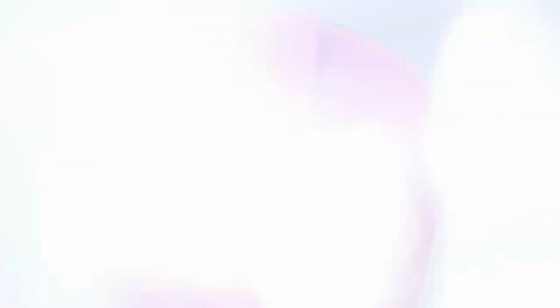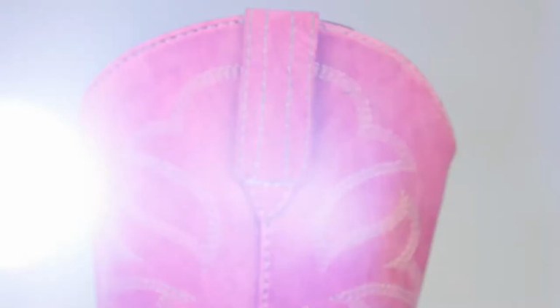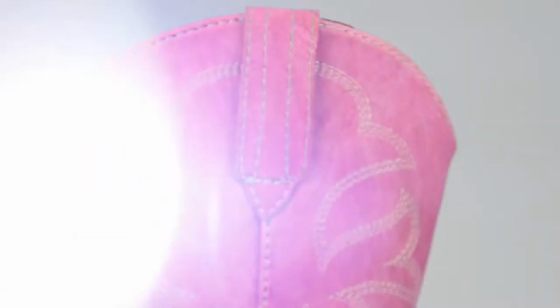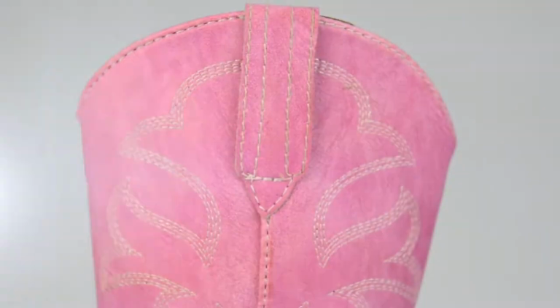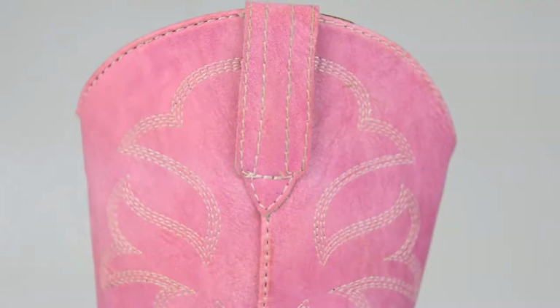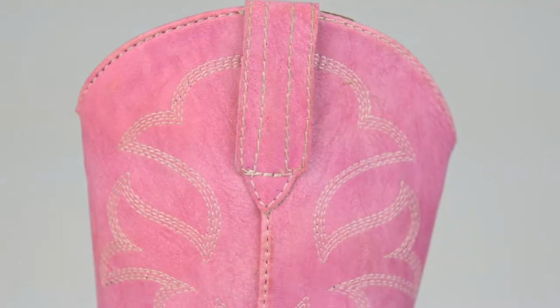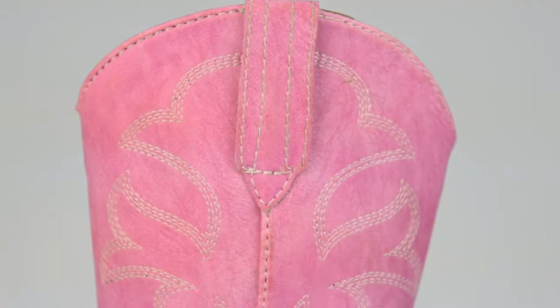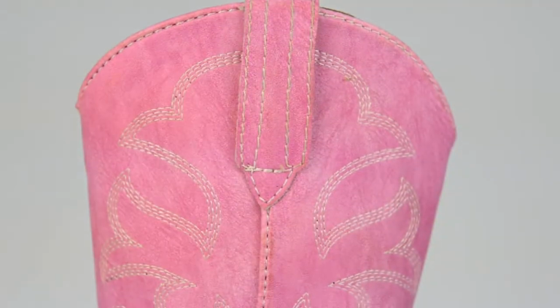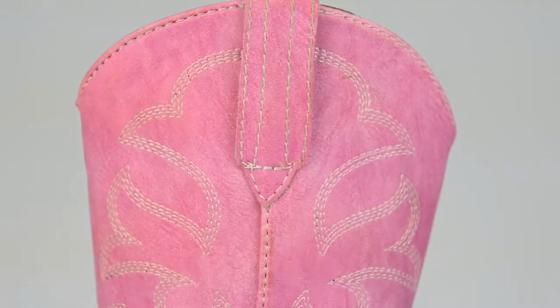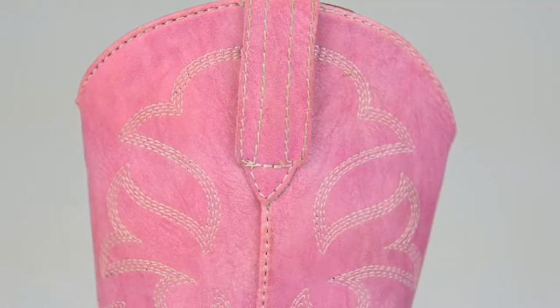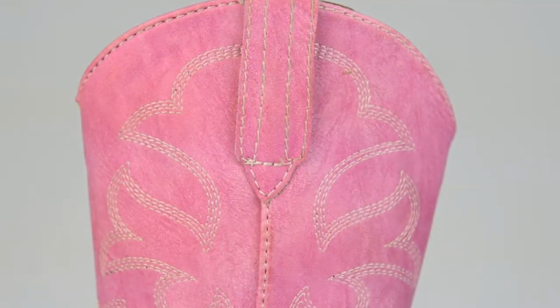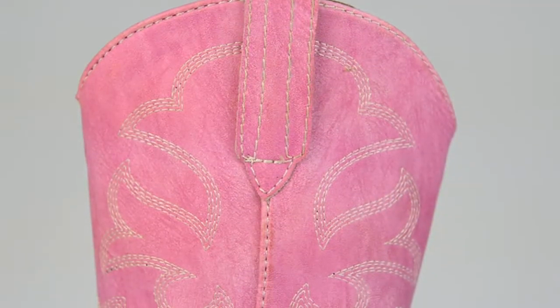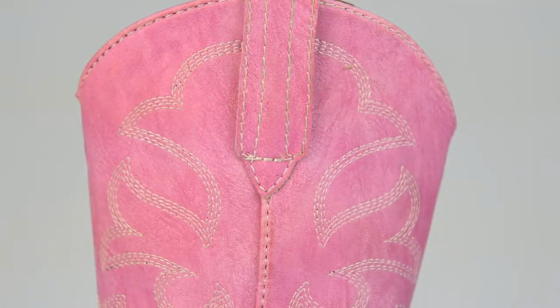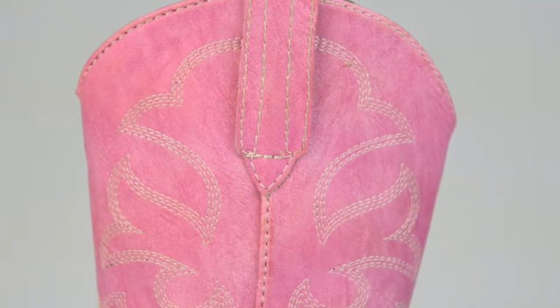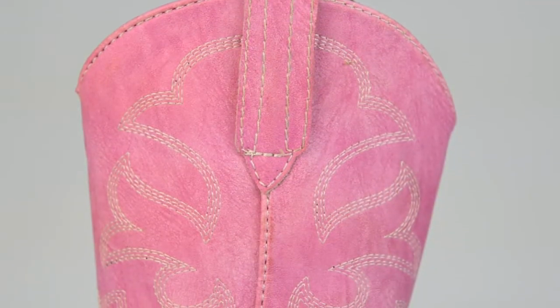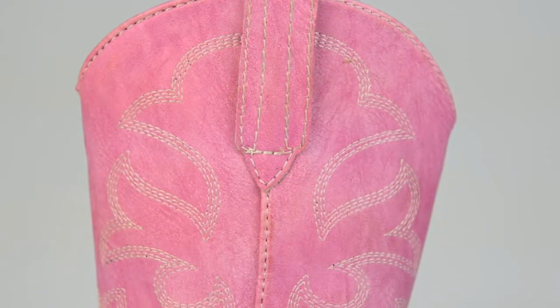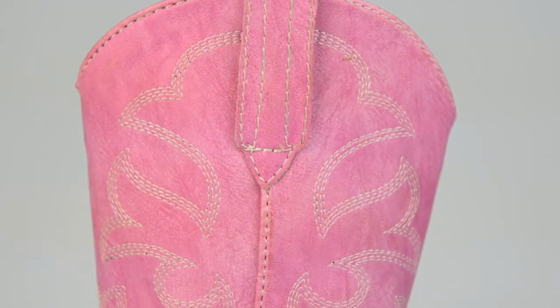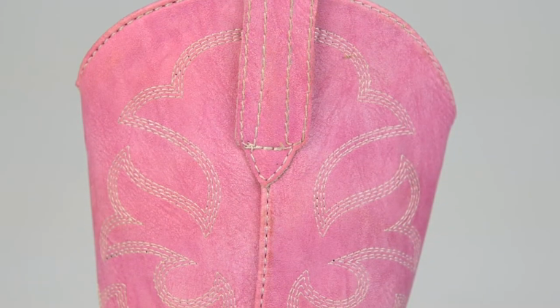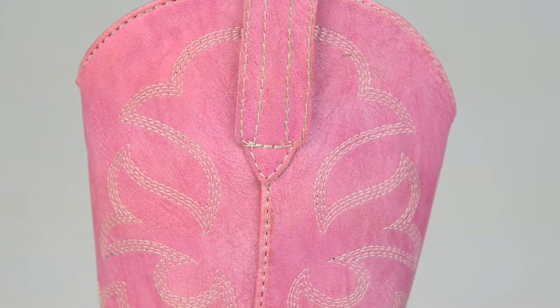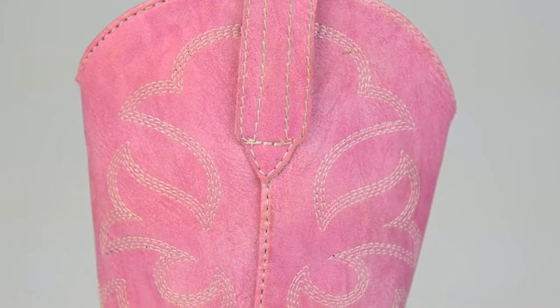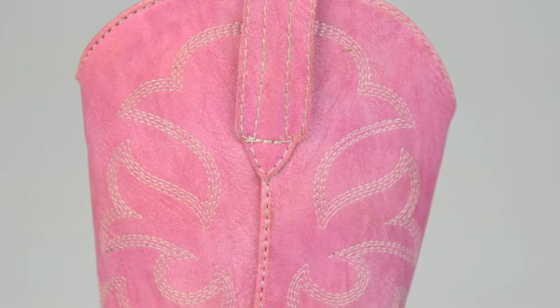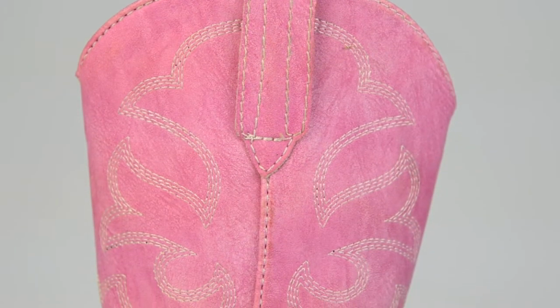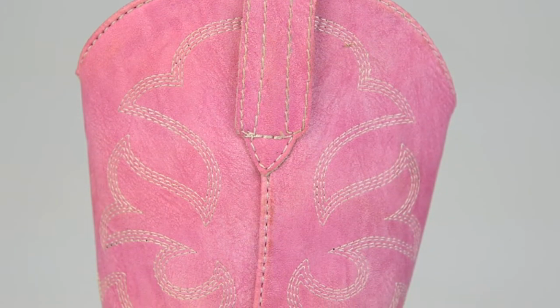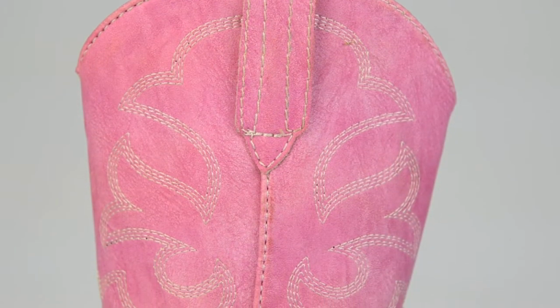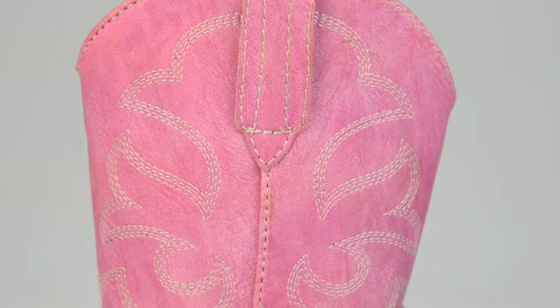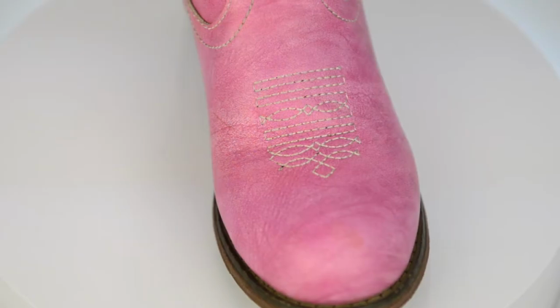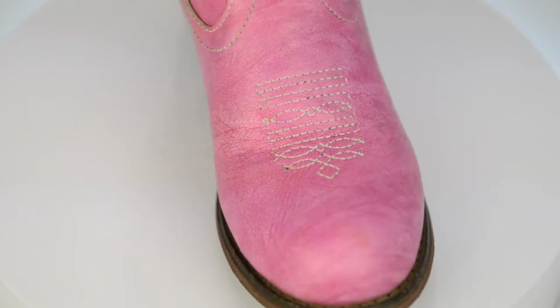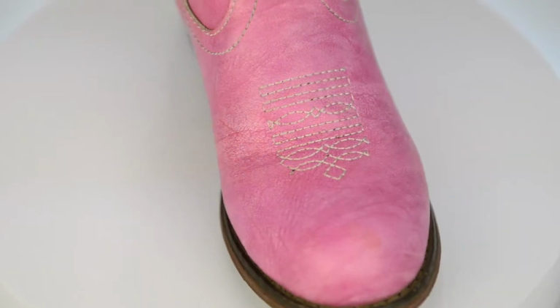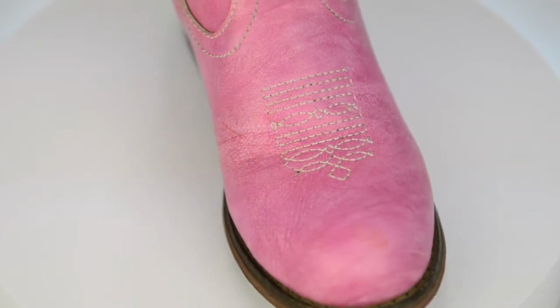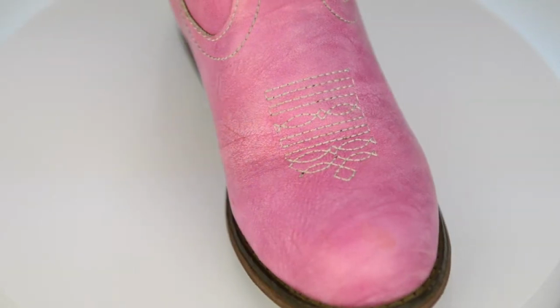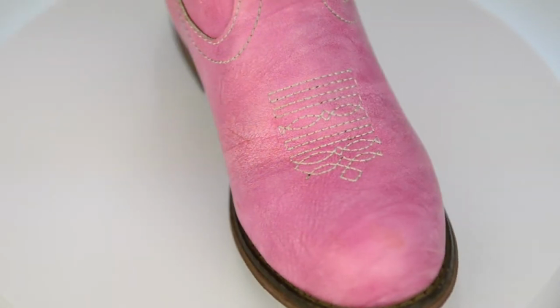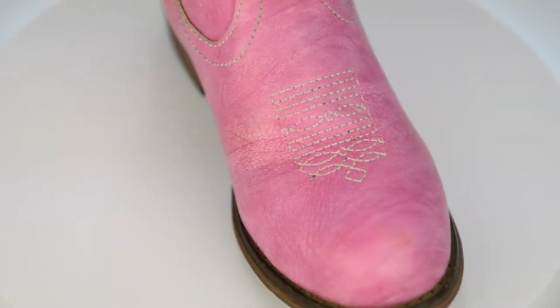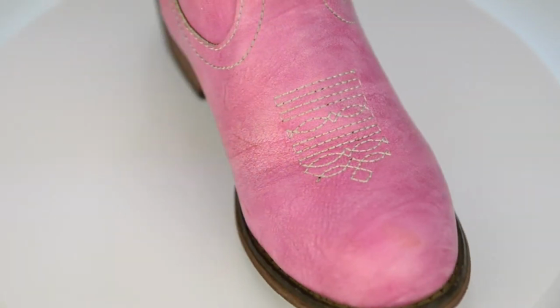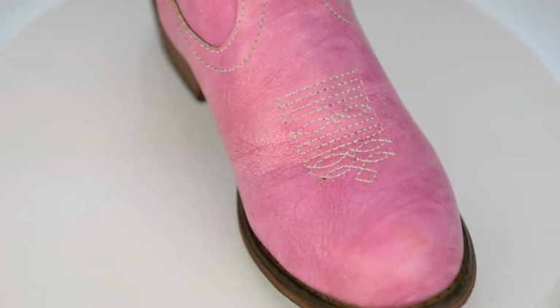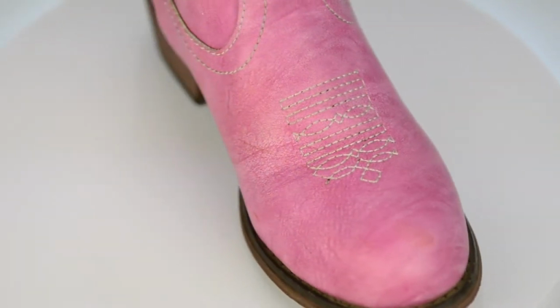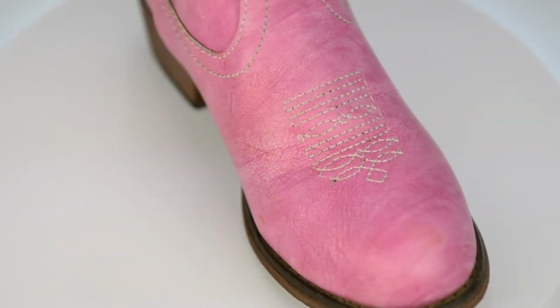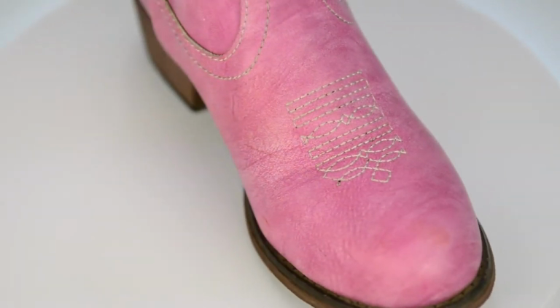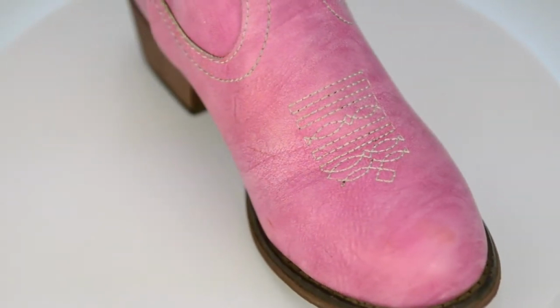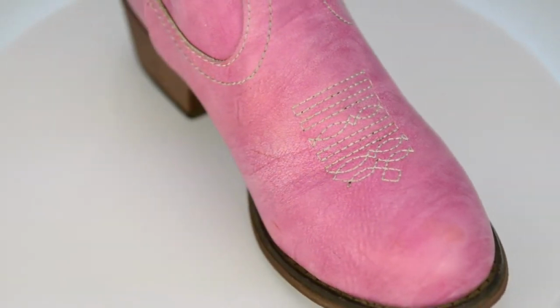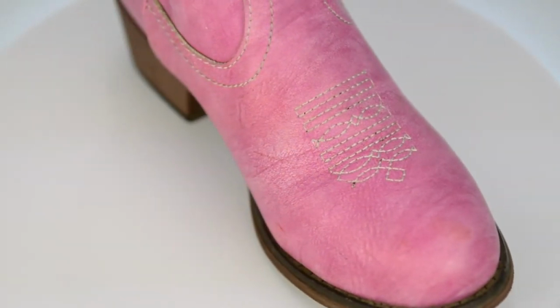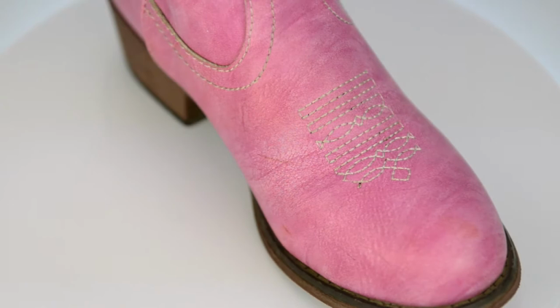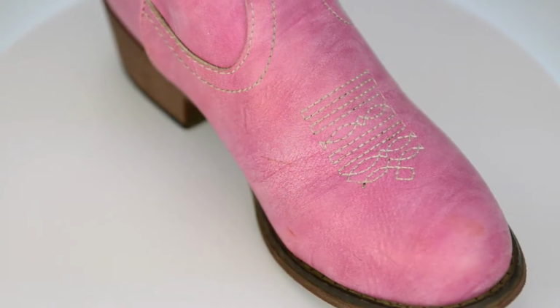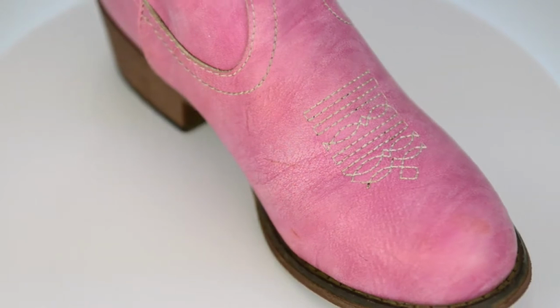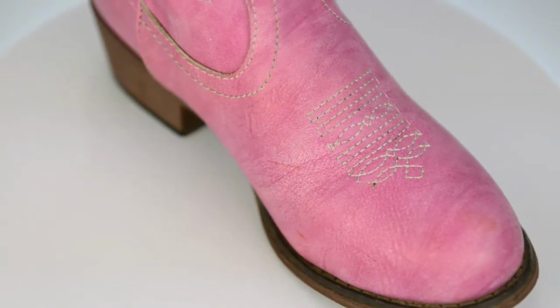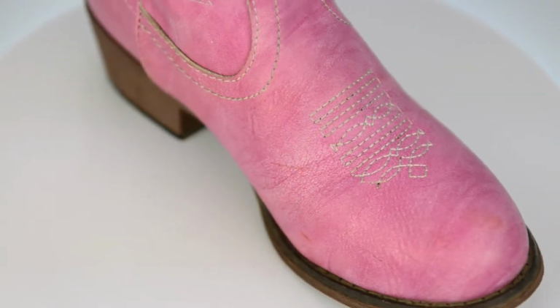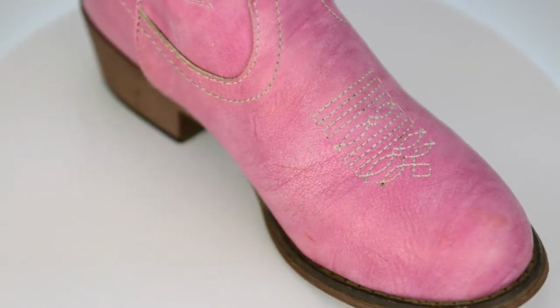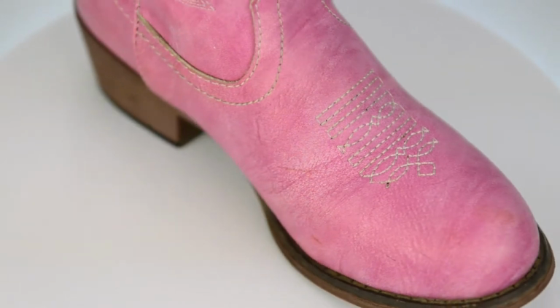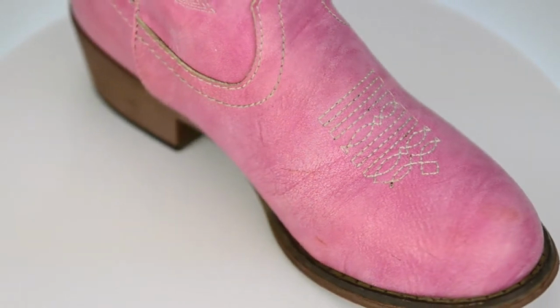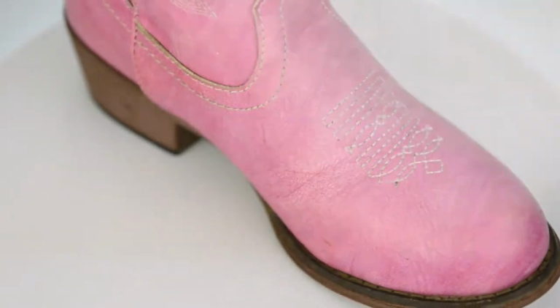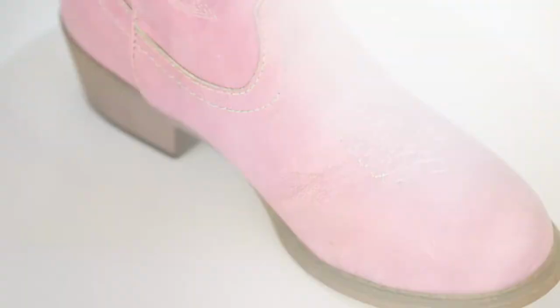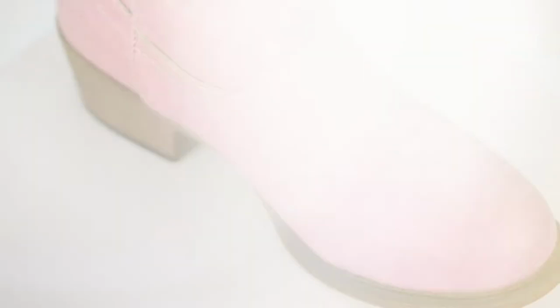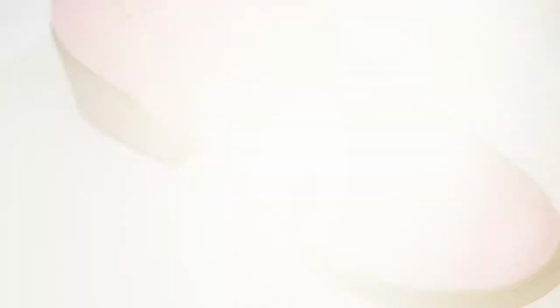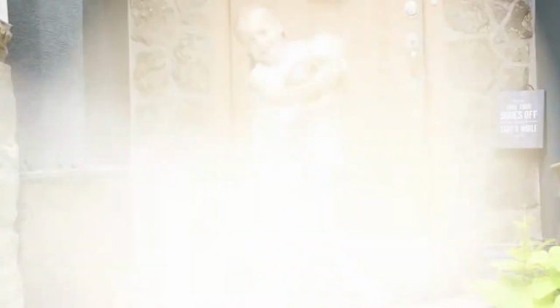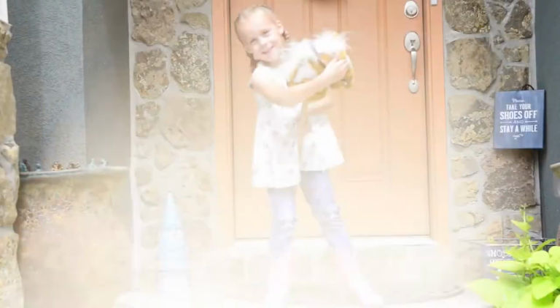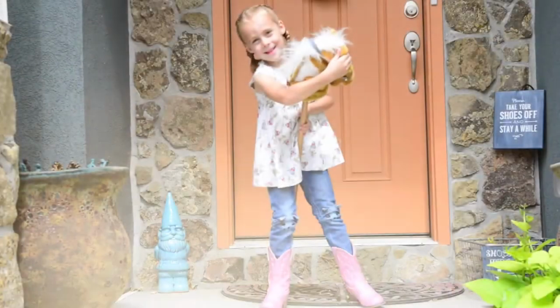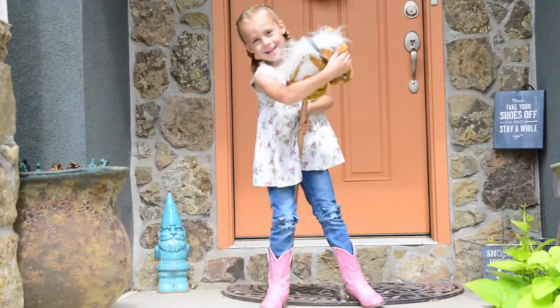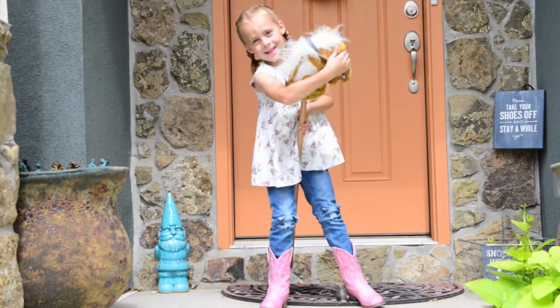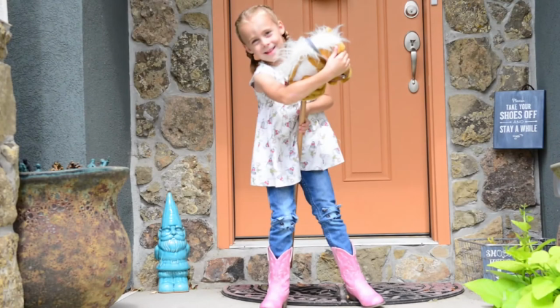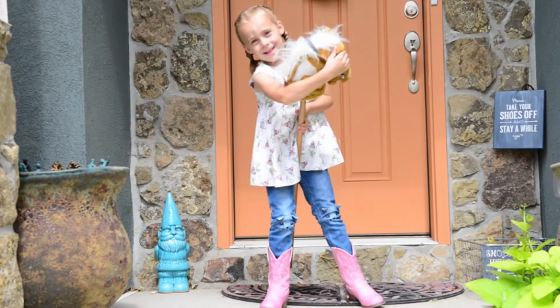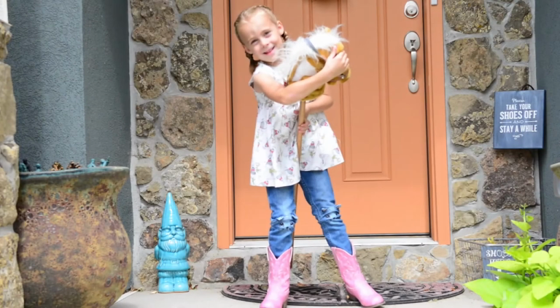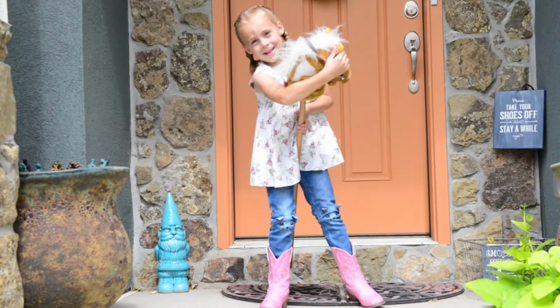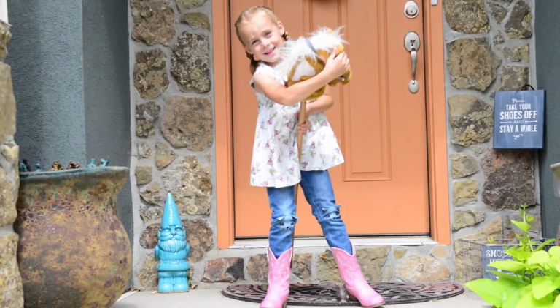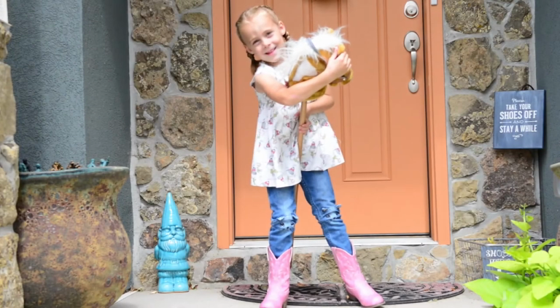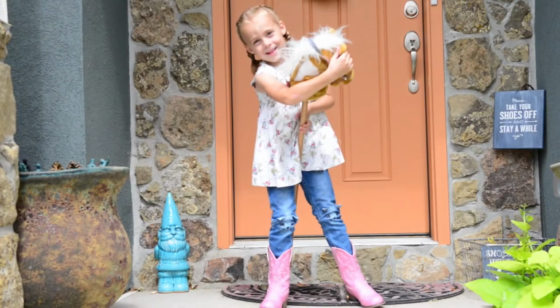And with a quality-stitched traditional Western pattern designed to look just like the boots real cowgirls wear, she'll feel pretty cool too.